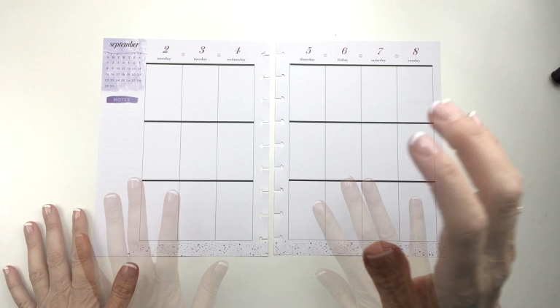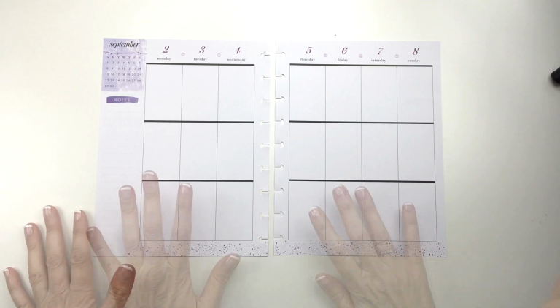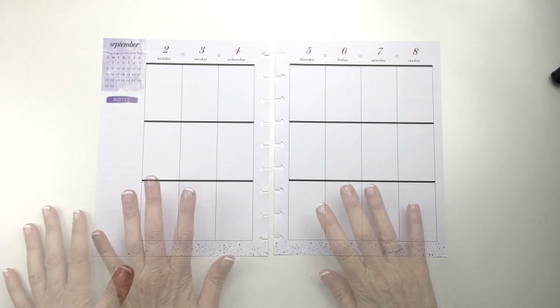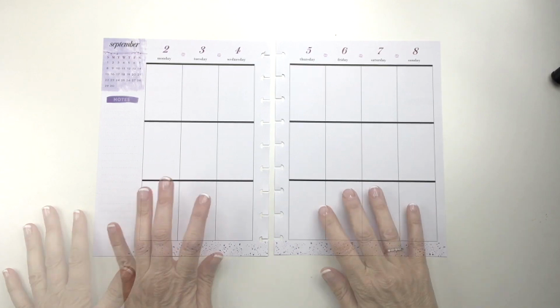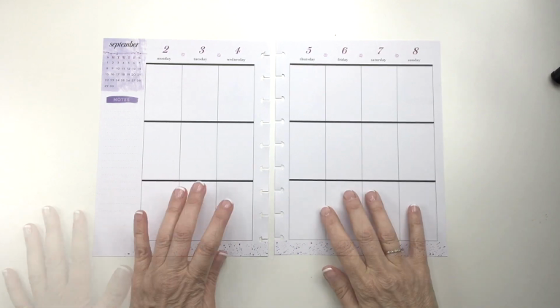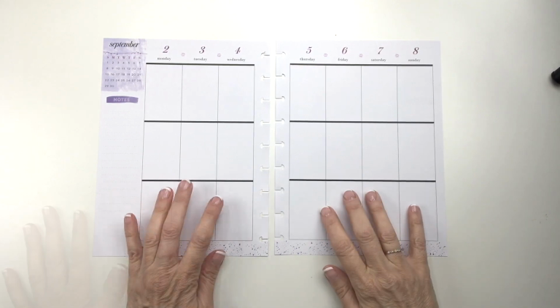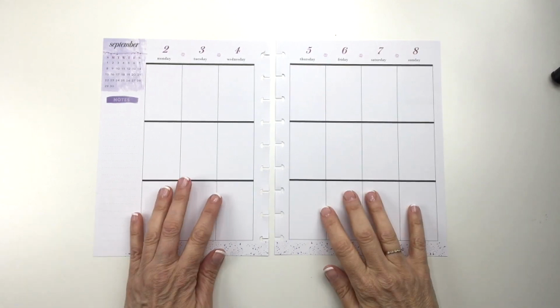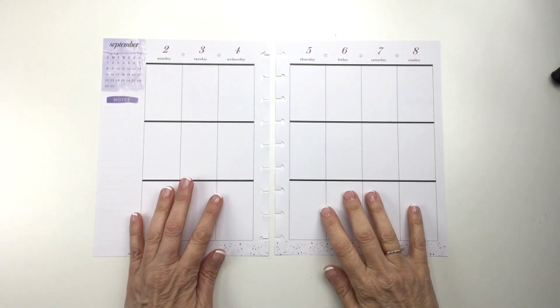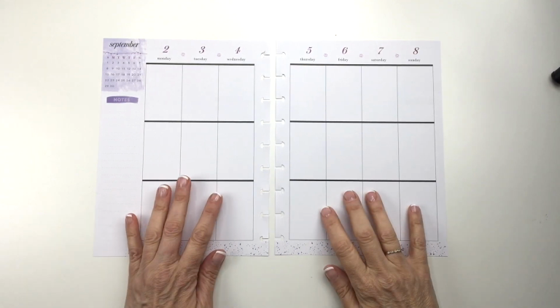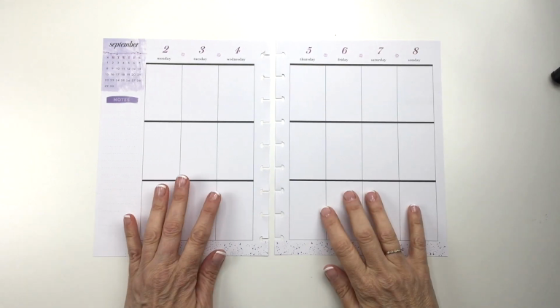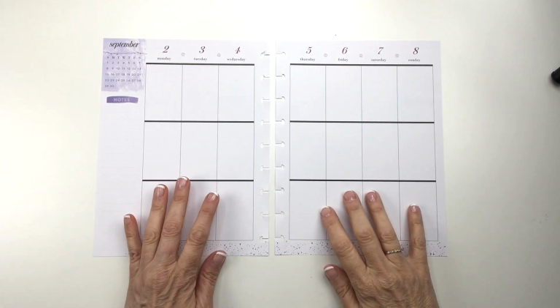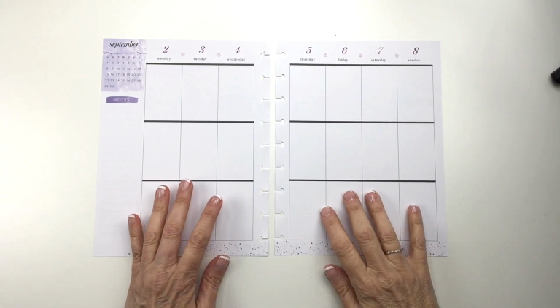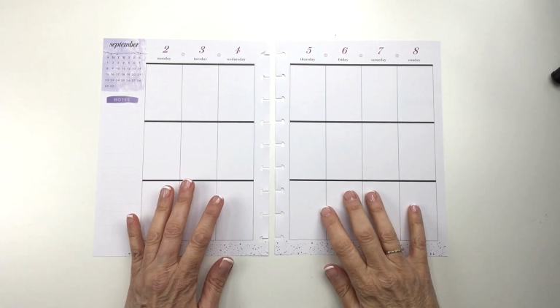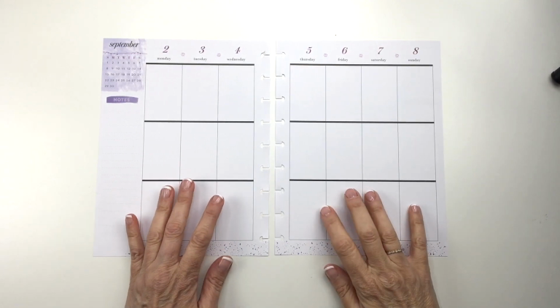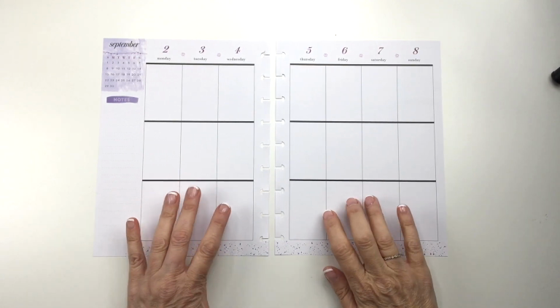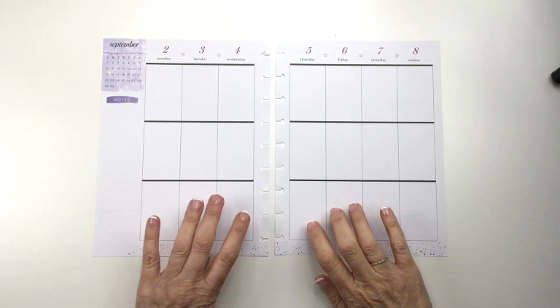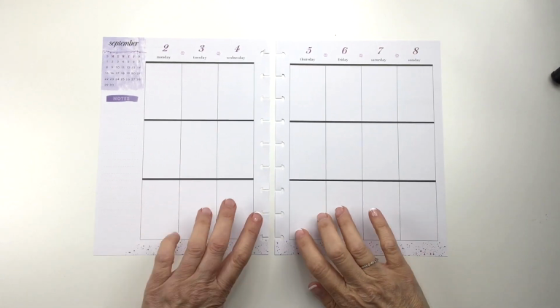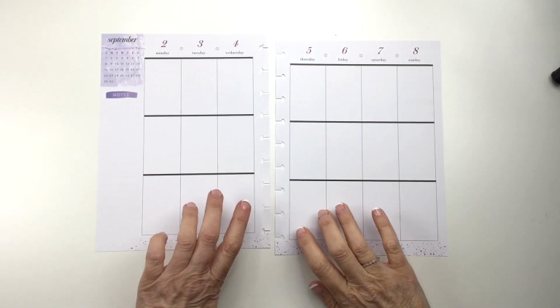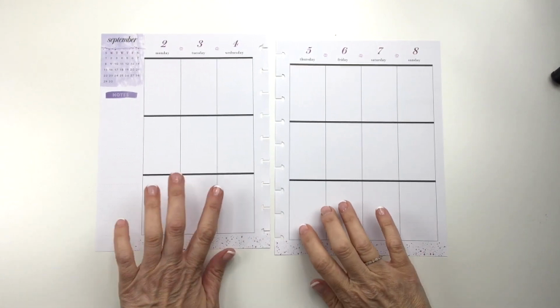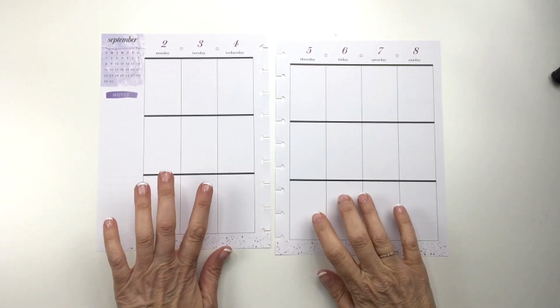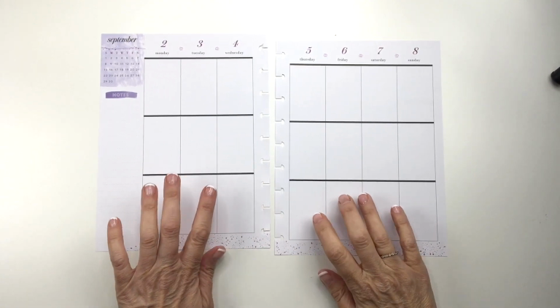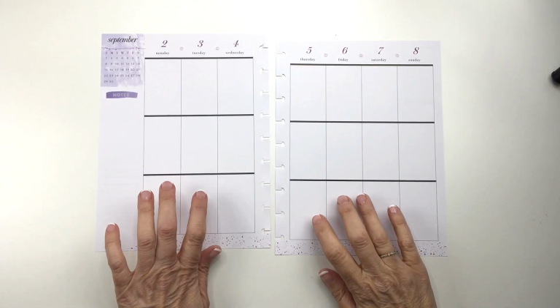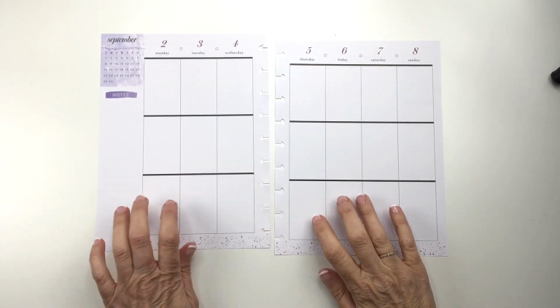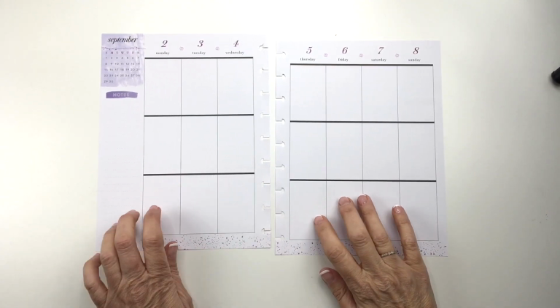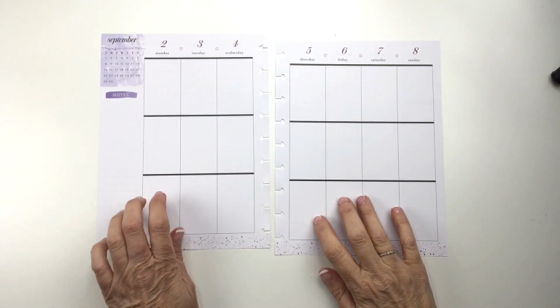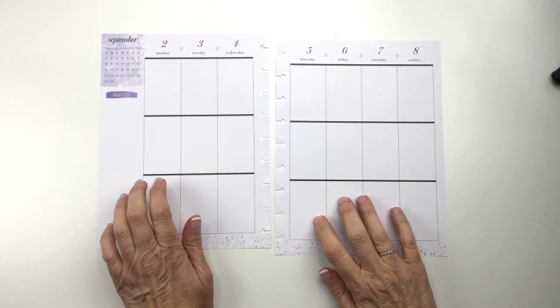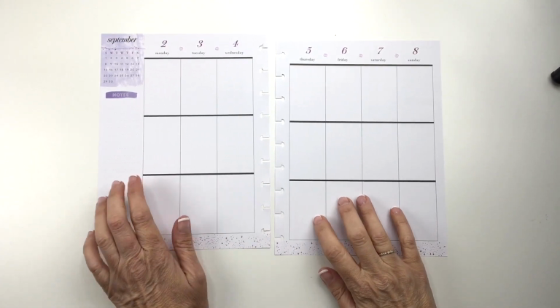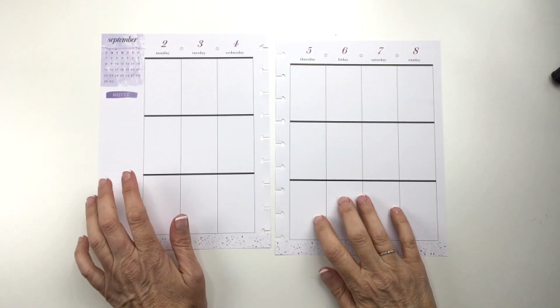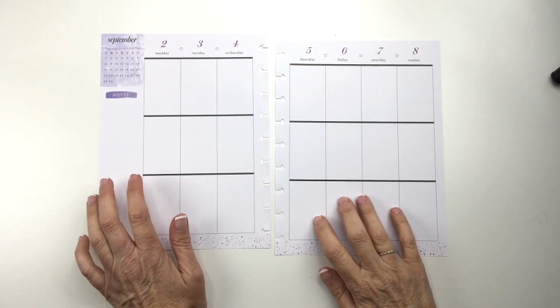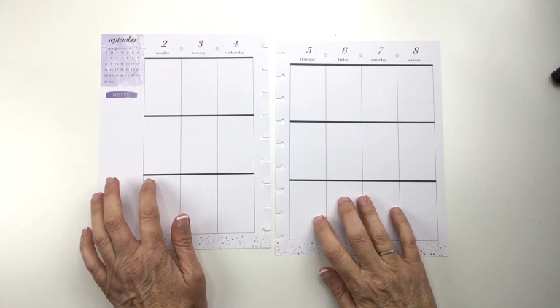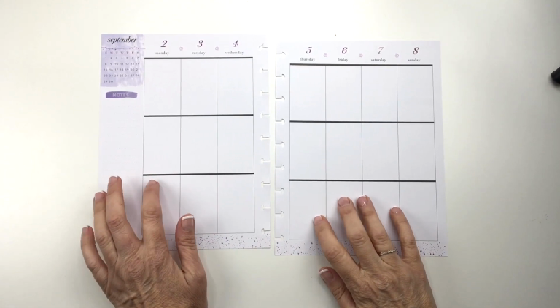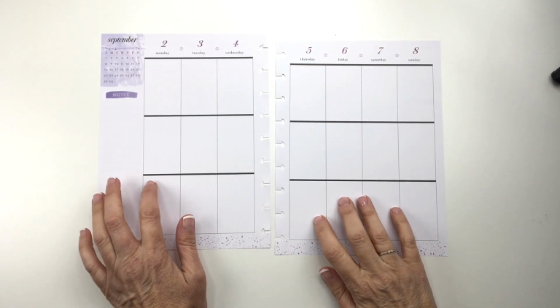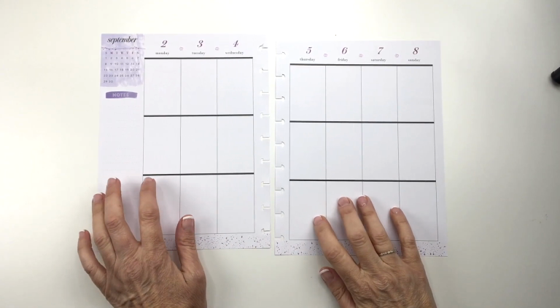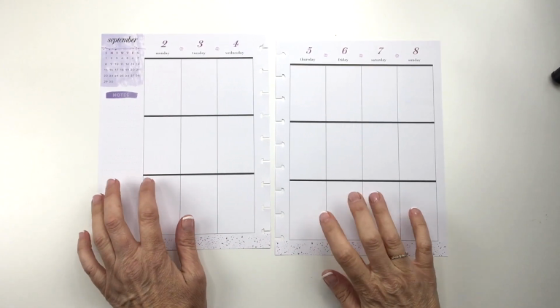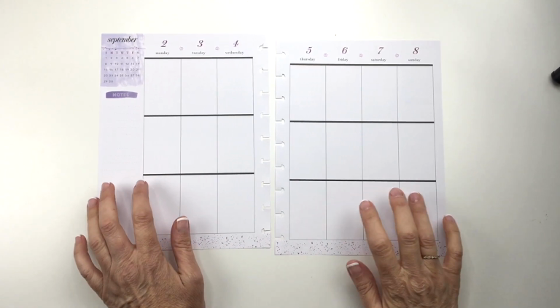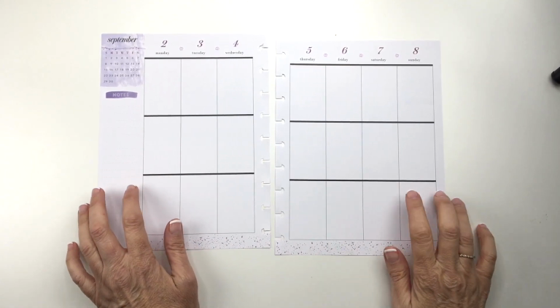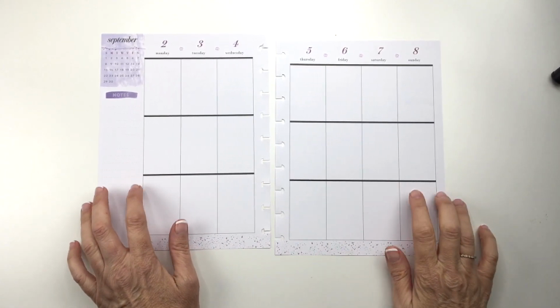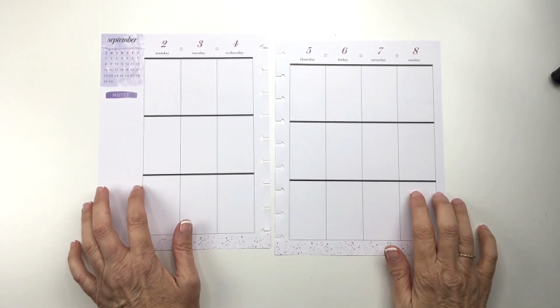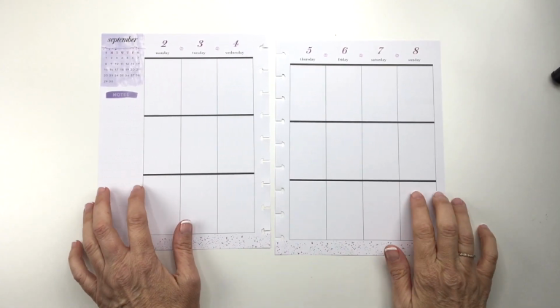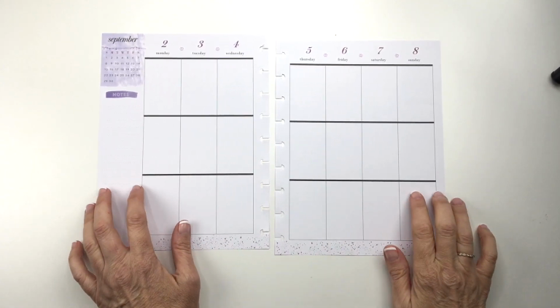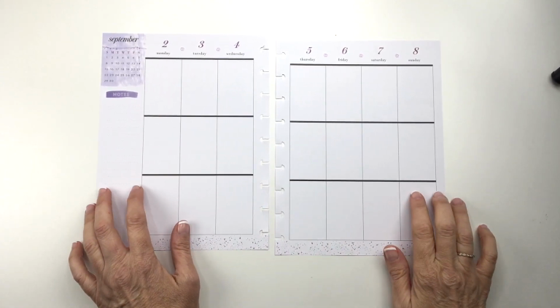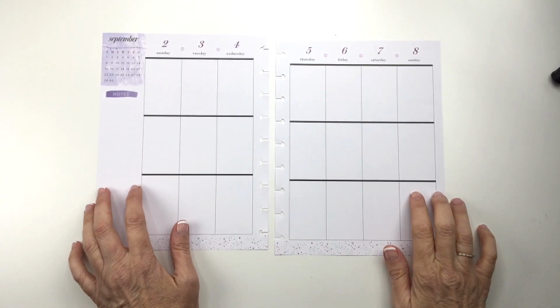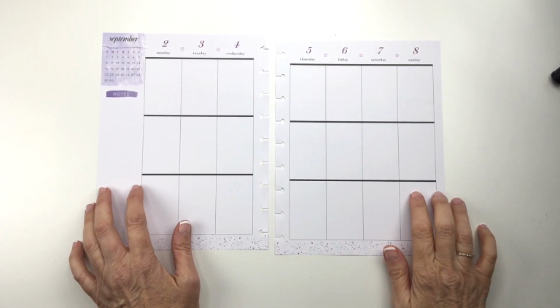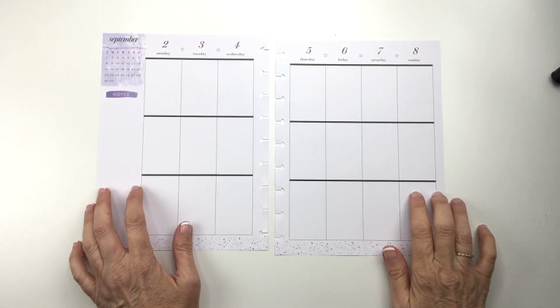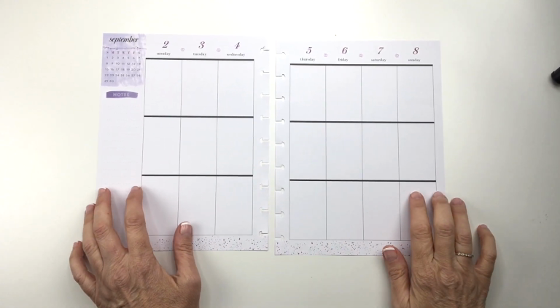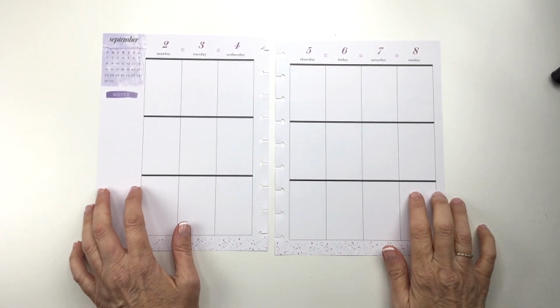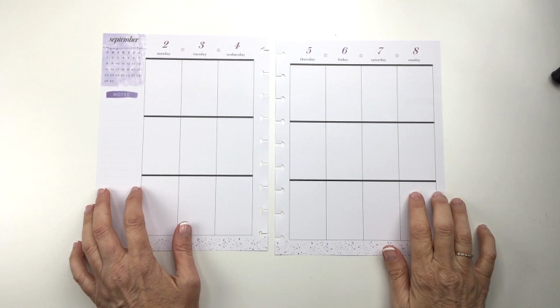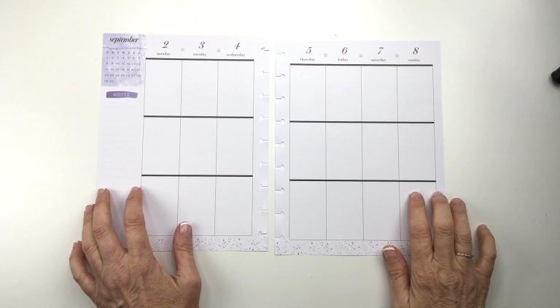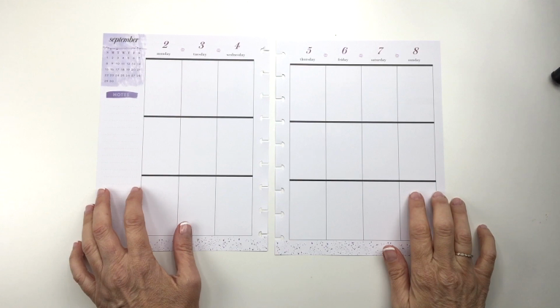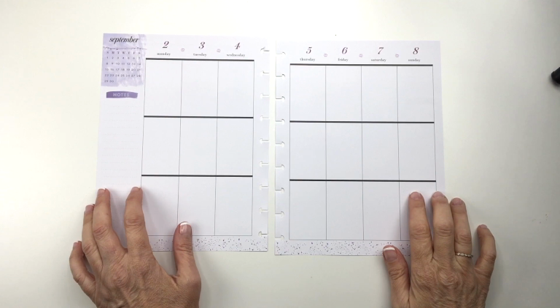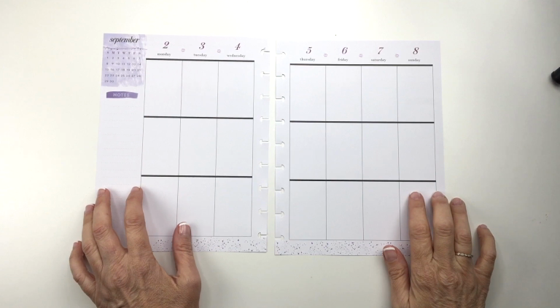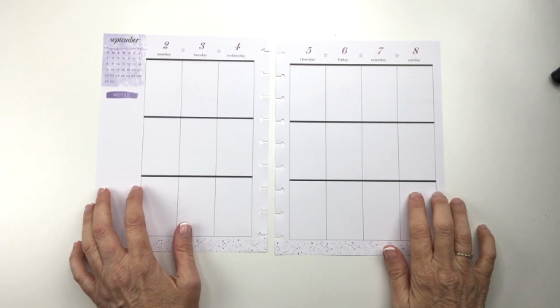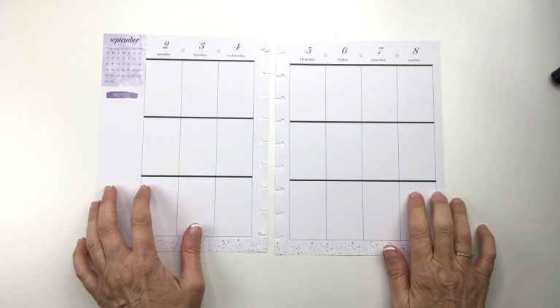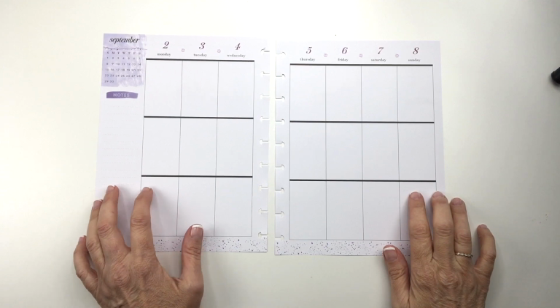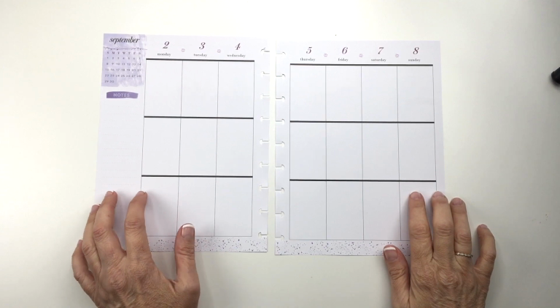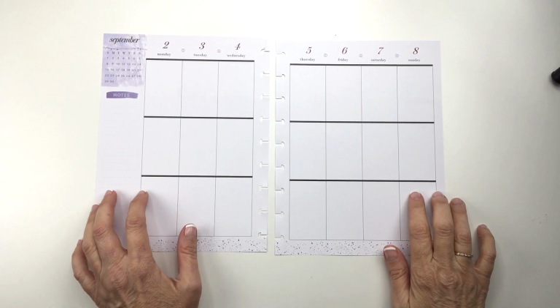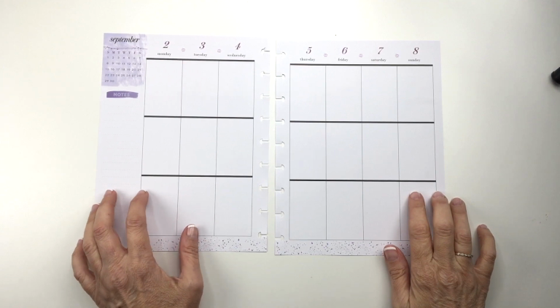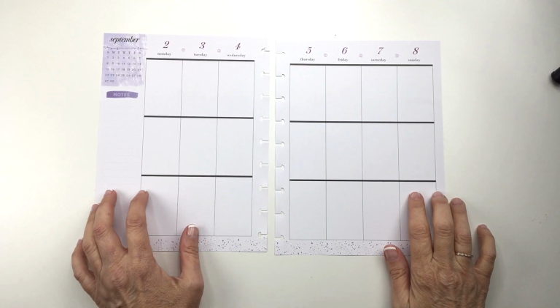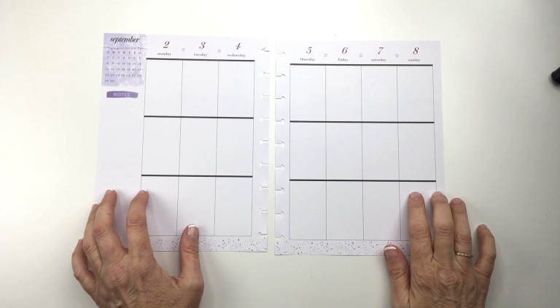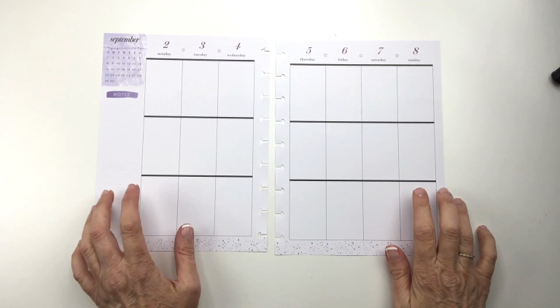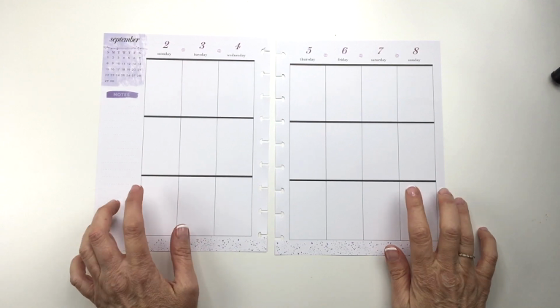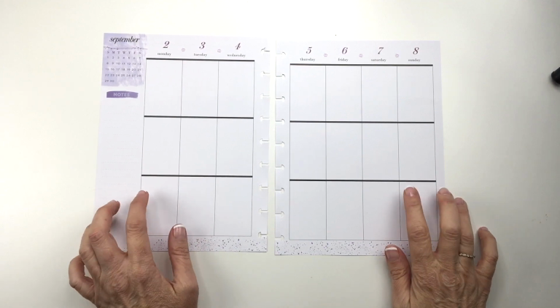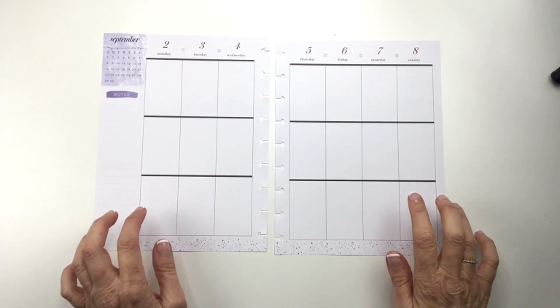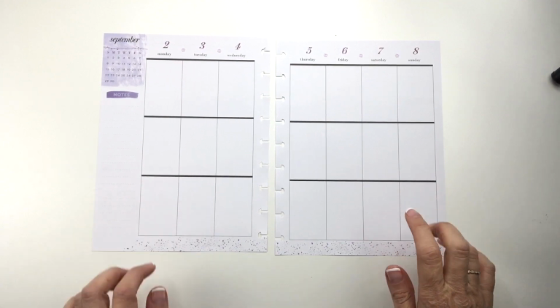Hey guys, it's Mary Ellen. Today I'm planning in my Wellness Planner for the week of September 2nd to the 8th, and if you would like to see what I do this week, stick around.